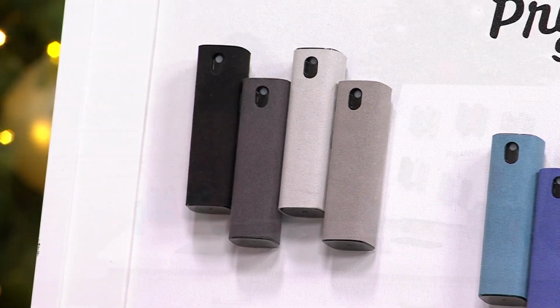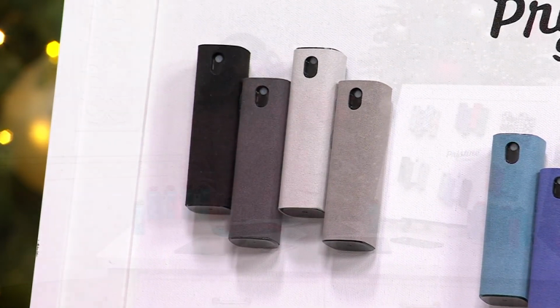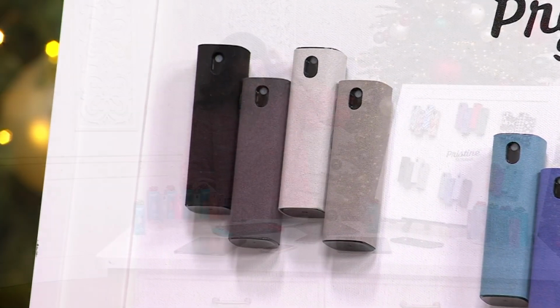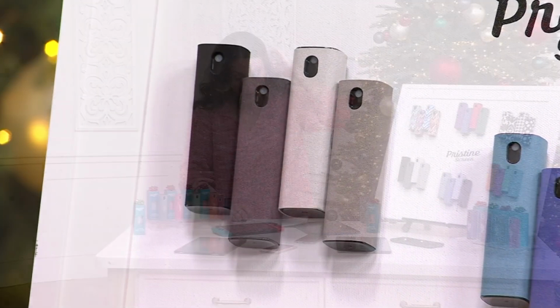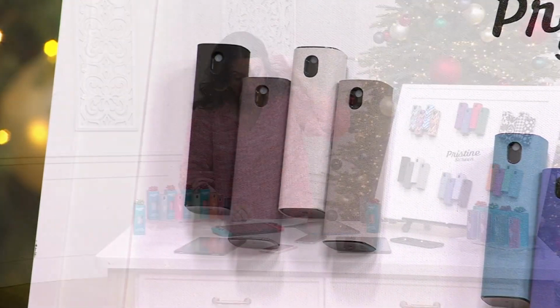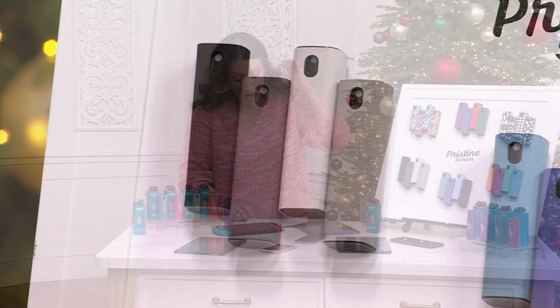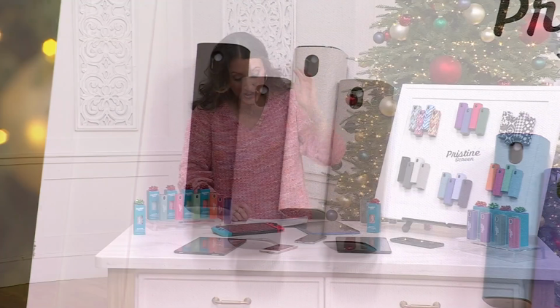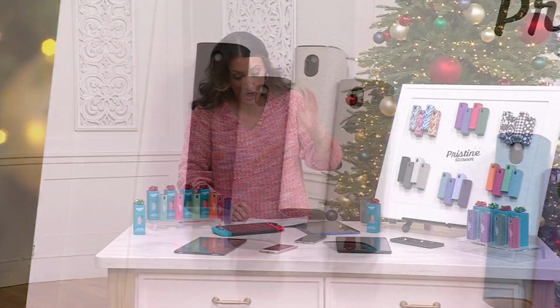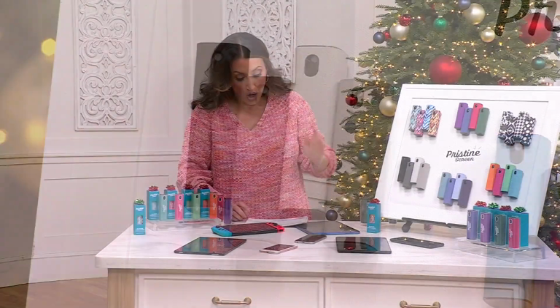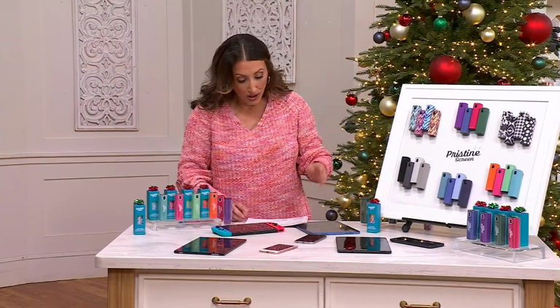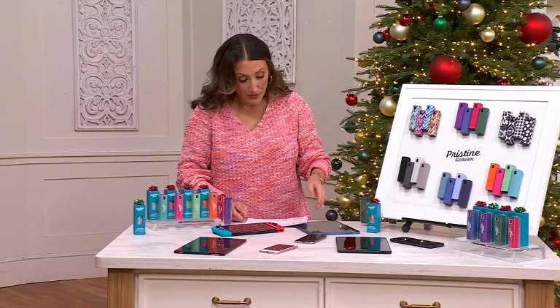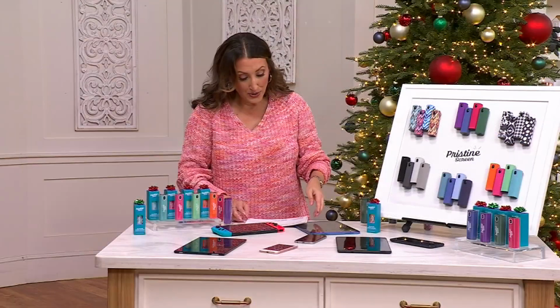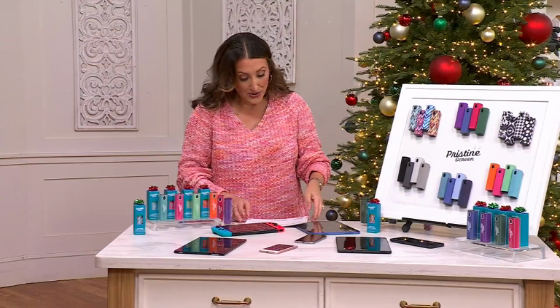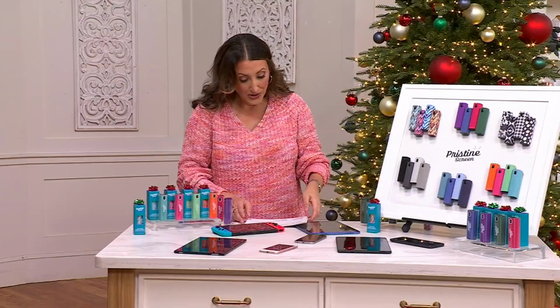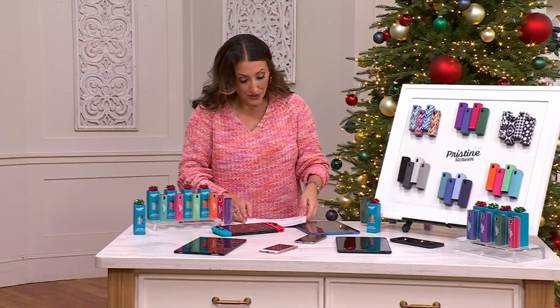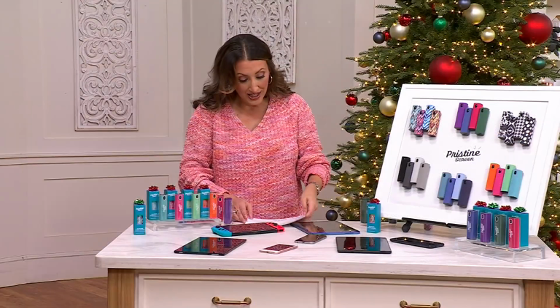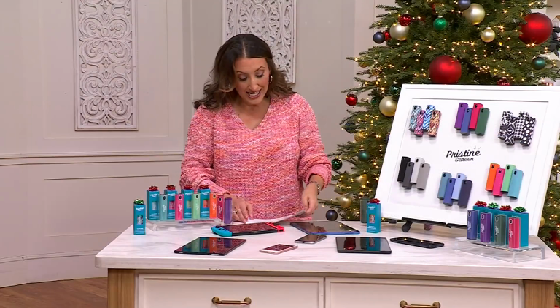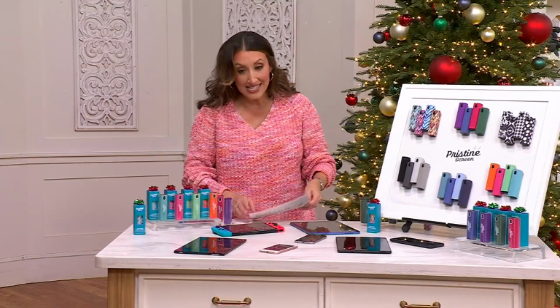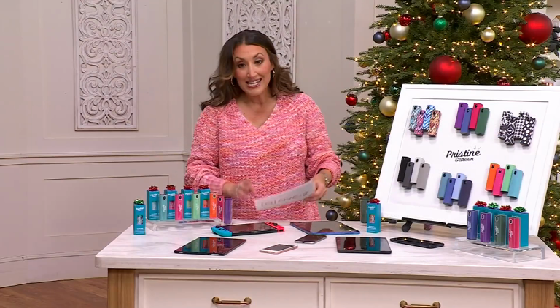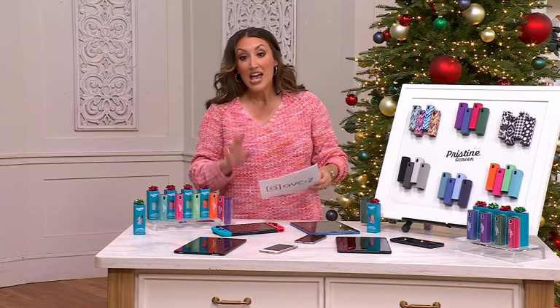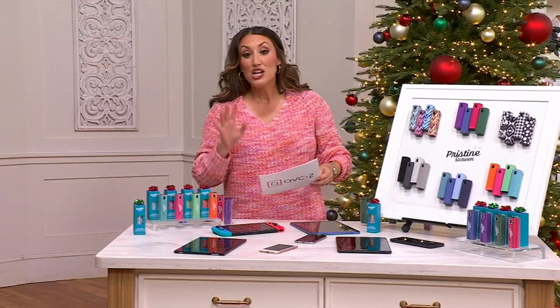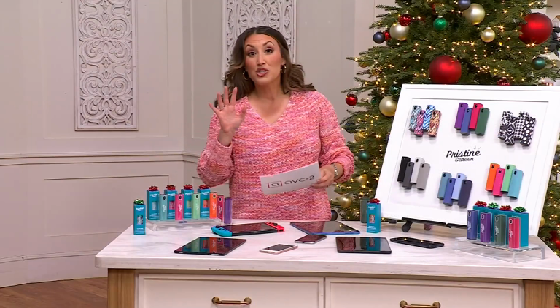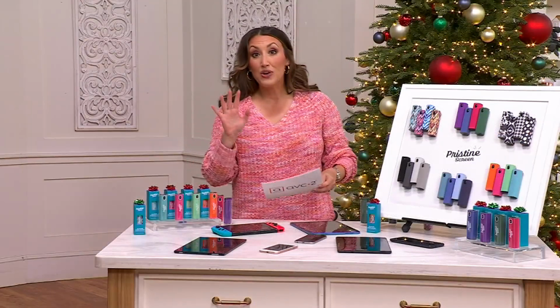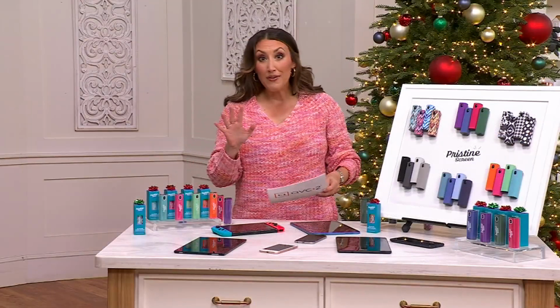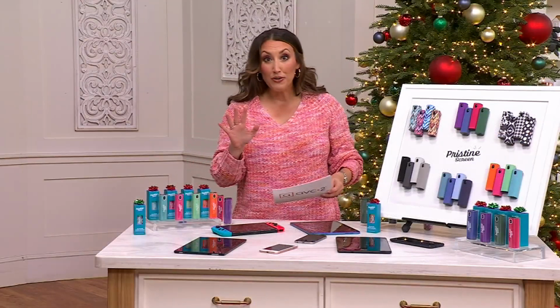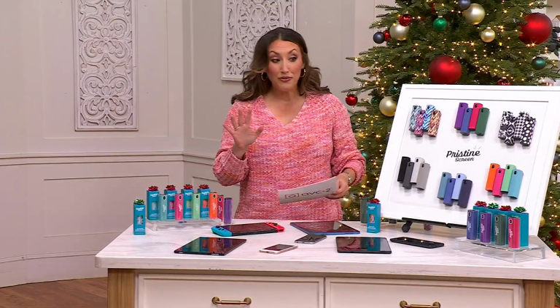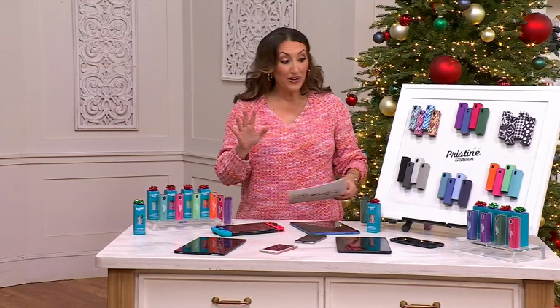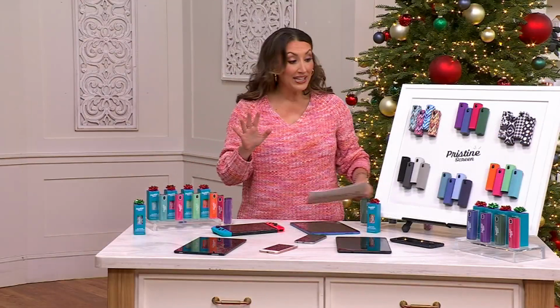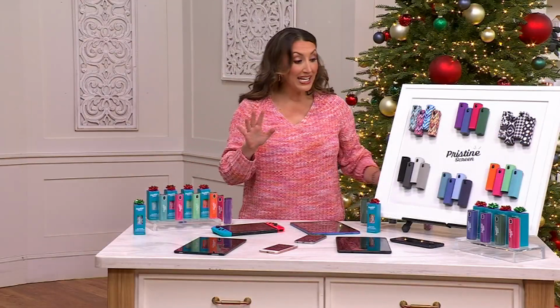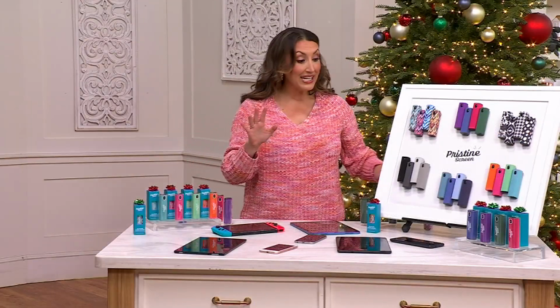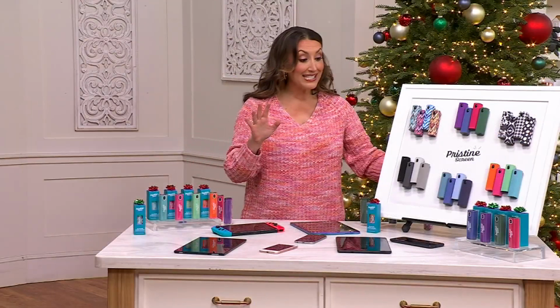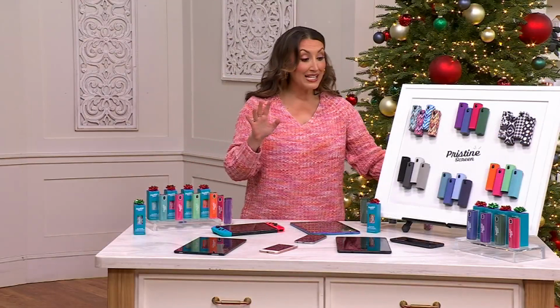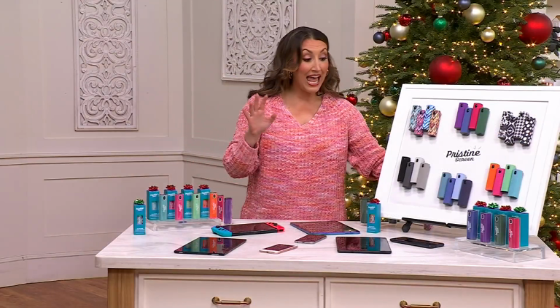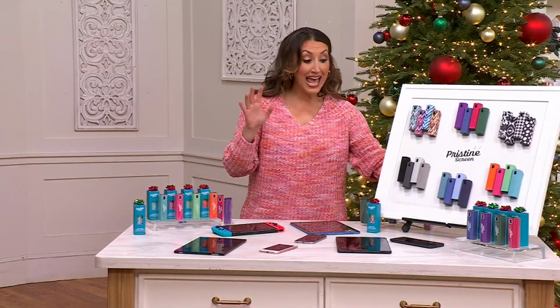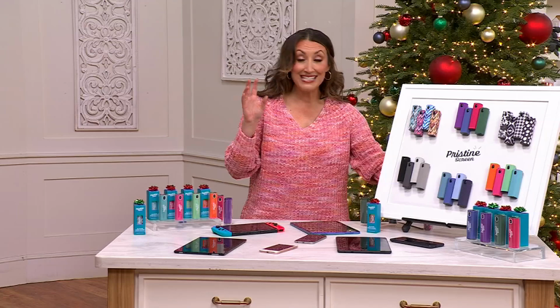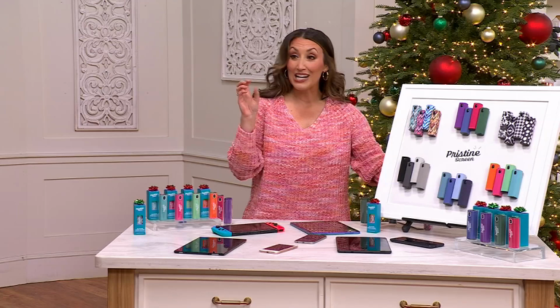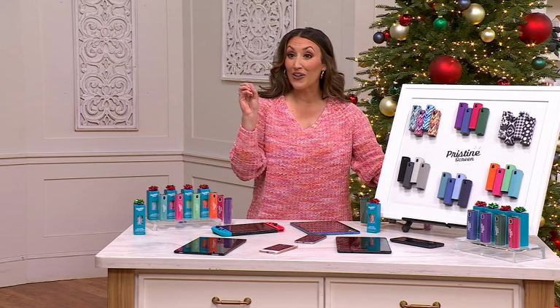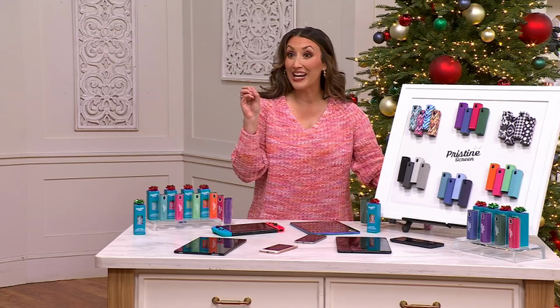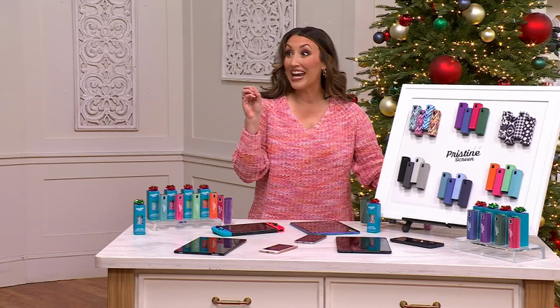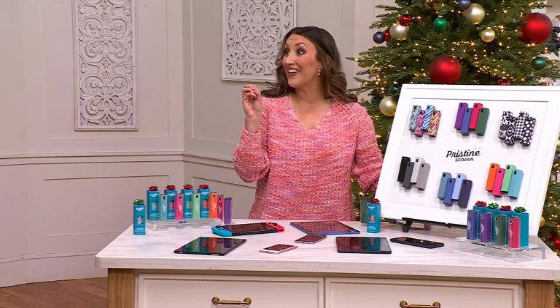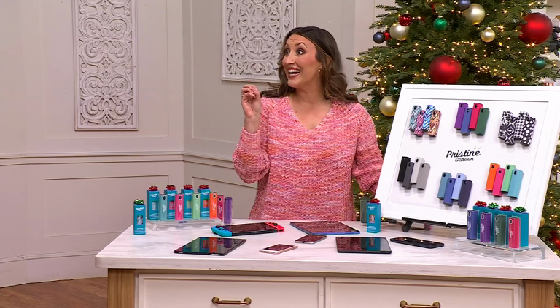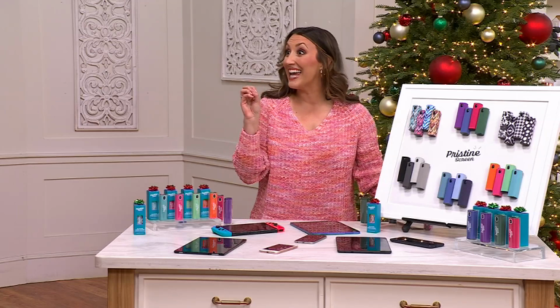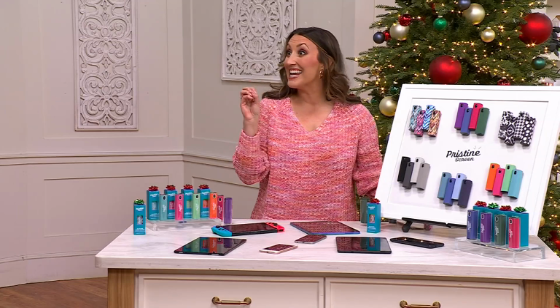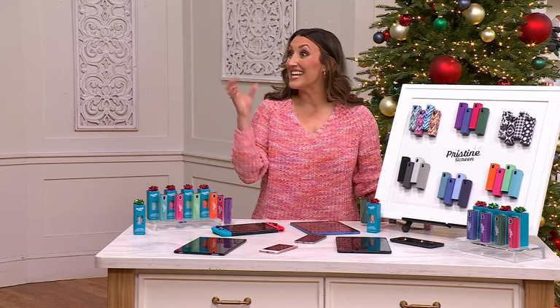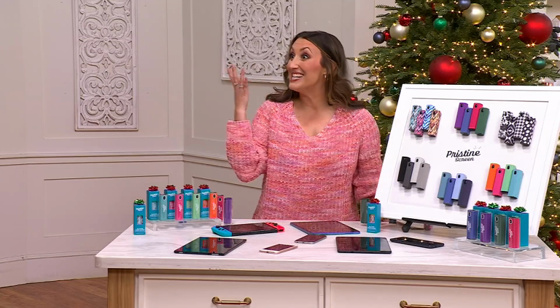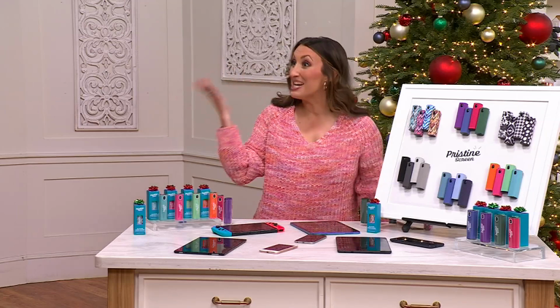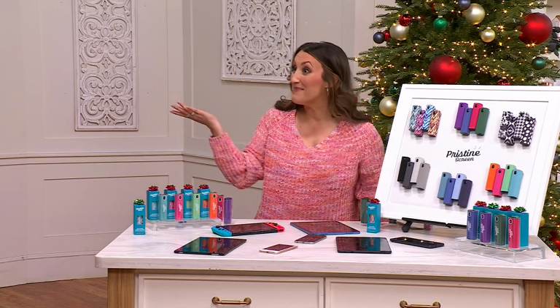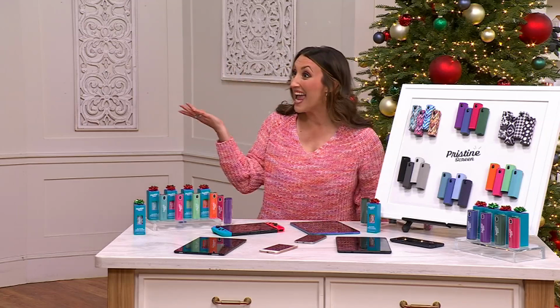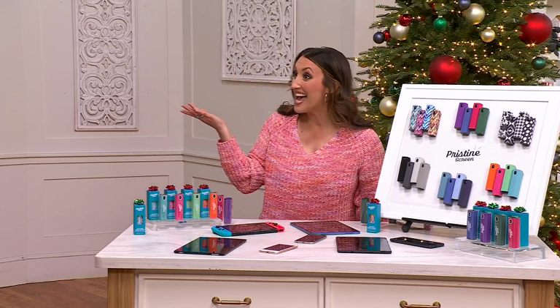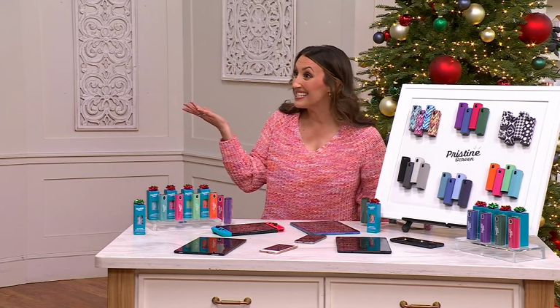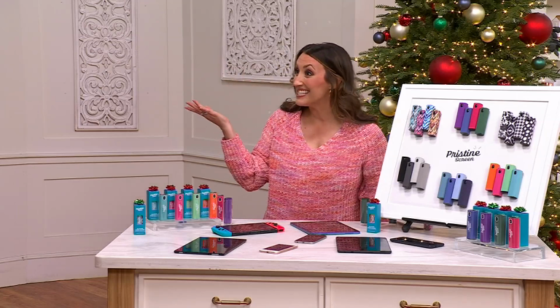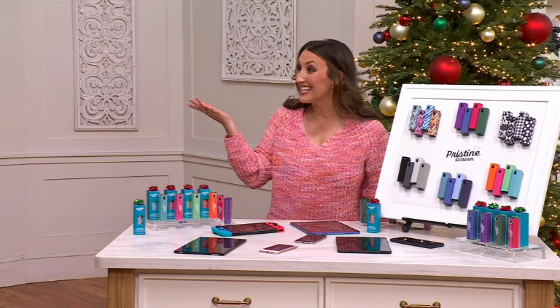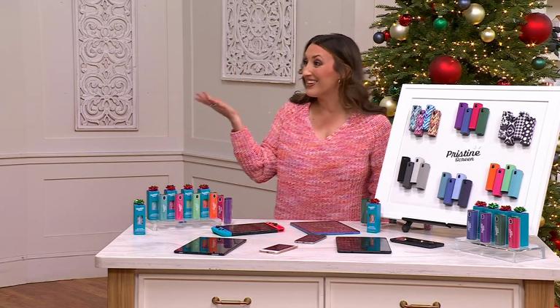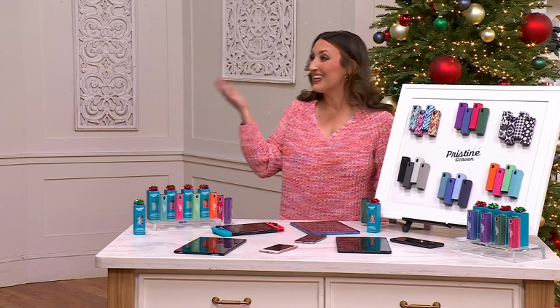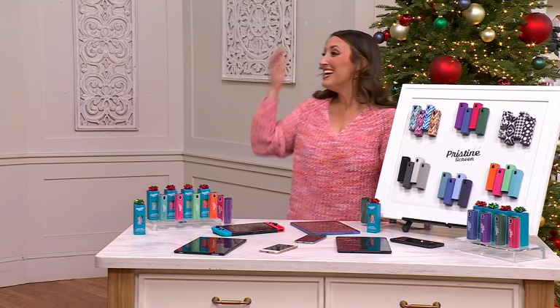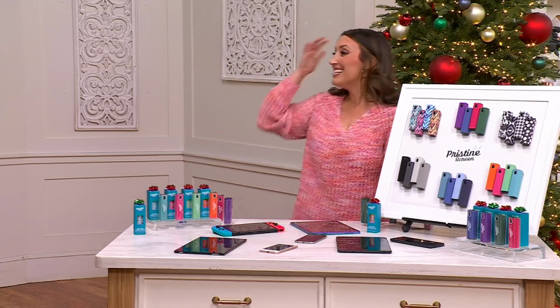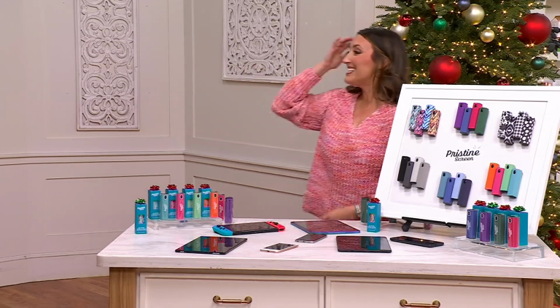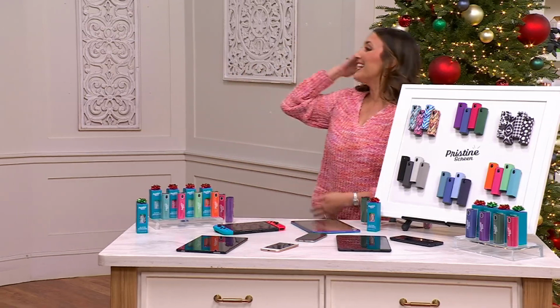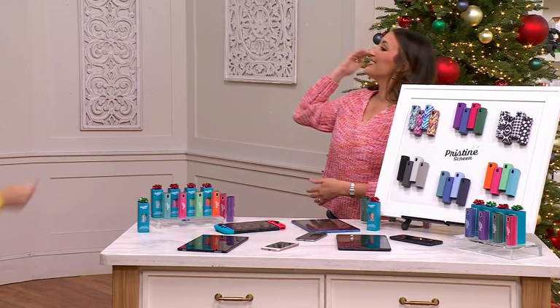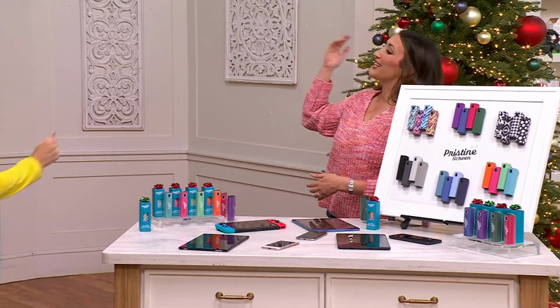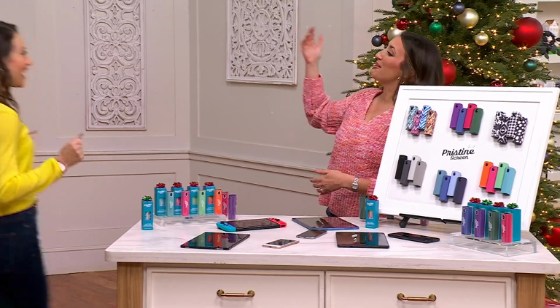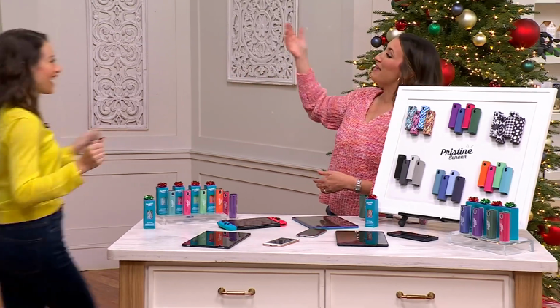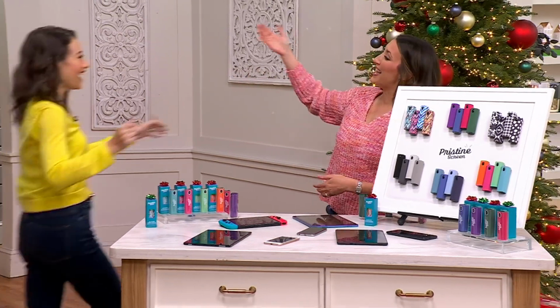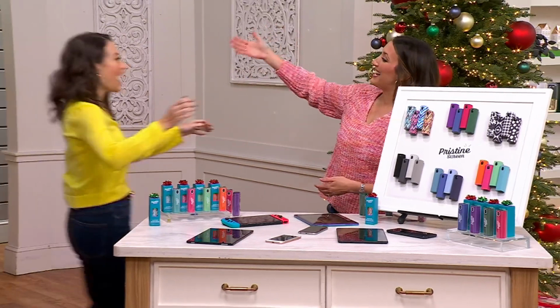This keeps everything squeaky clean — glasses, your watch, all of your screens. It's travel friendly because it has that great carrying case. And Jamie Hess is here to tell us all about it.